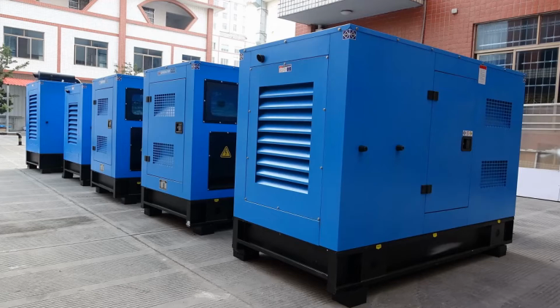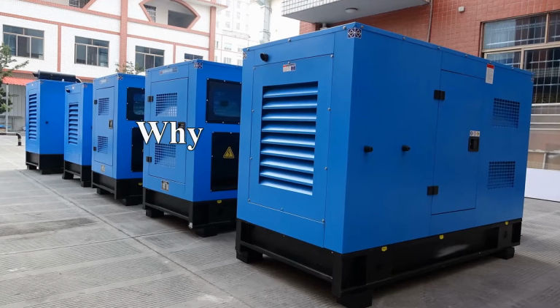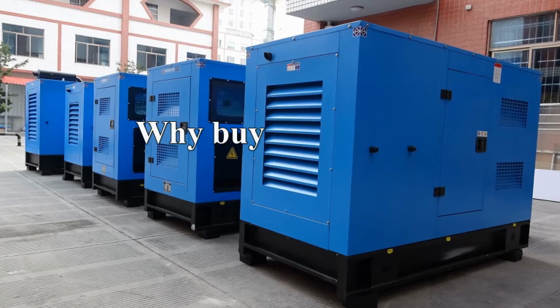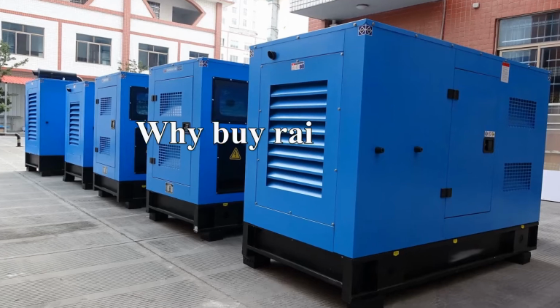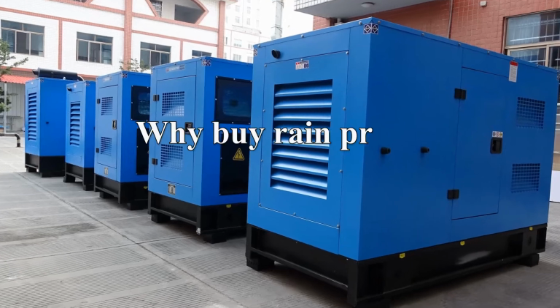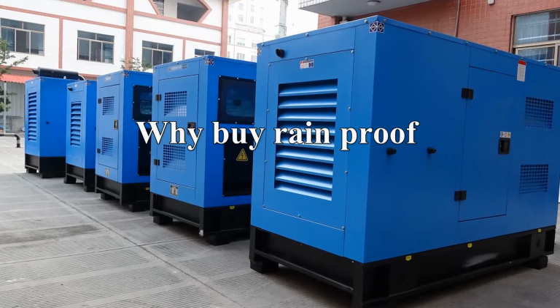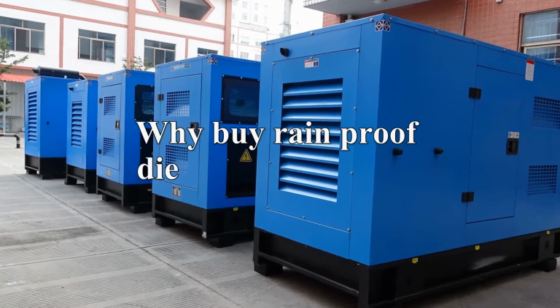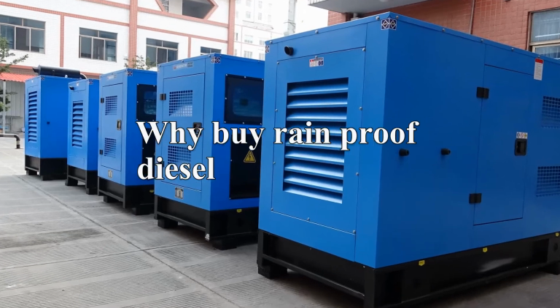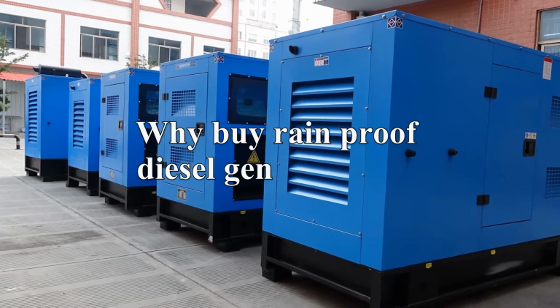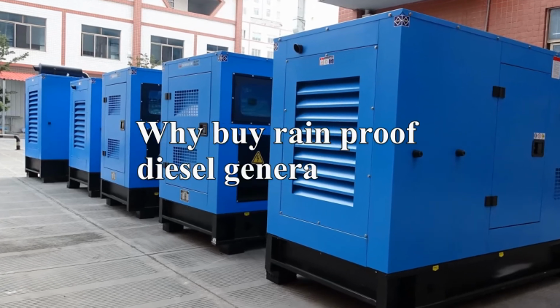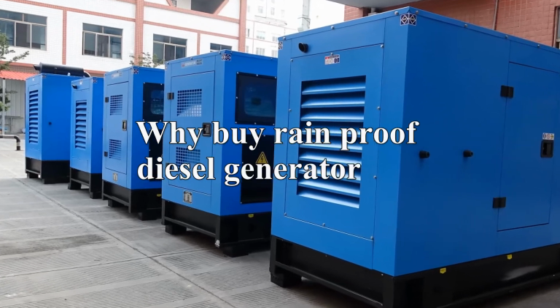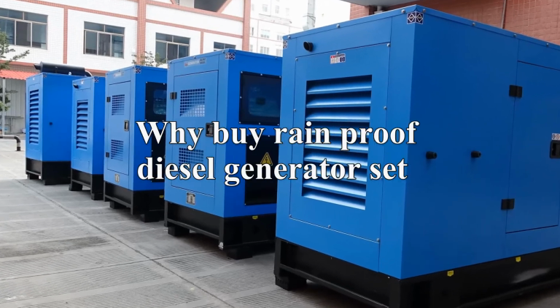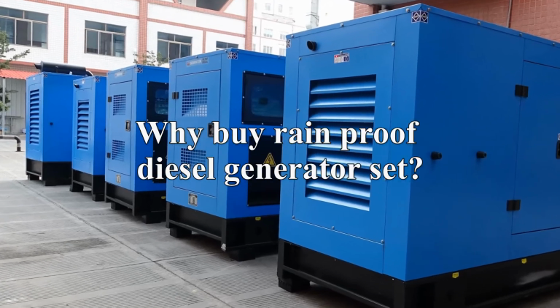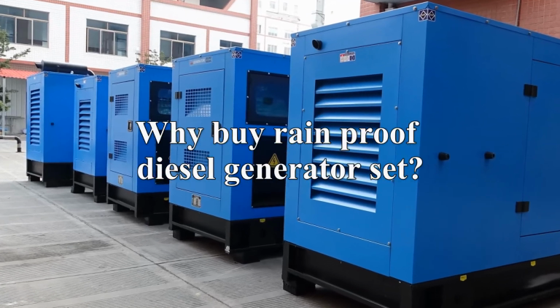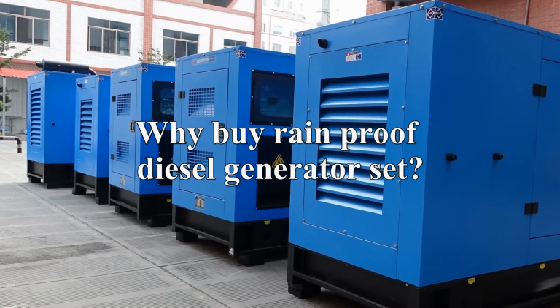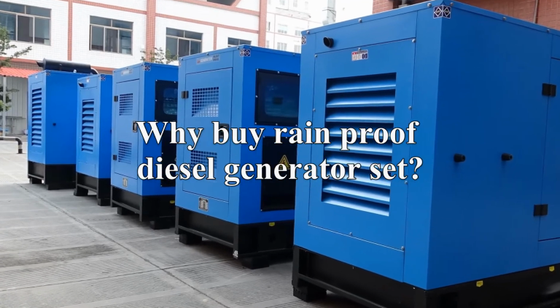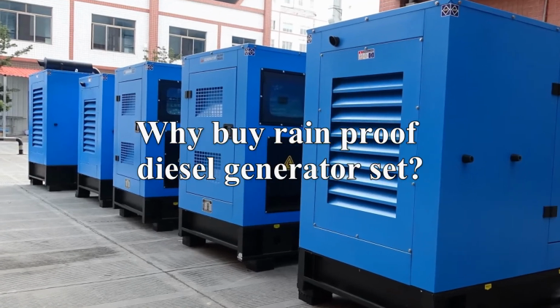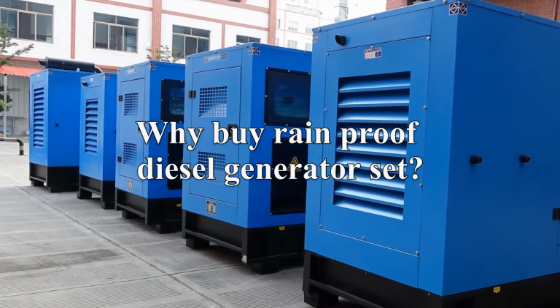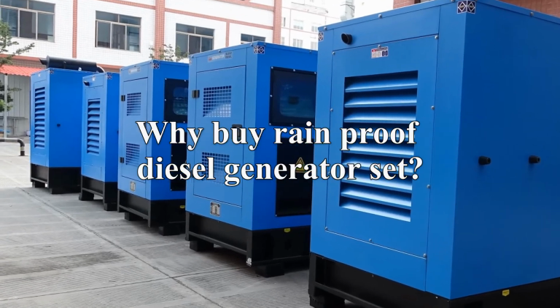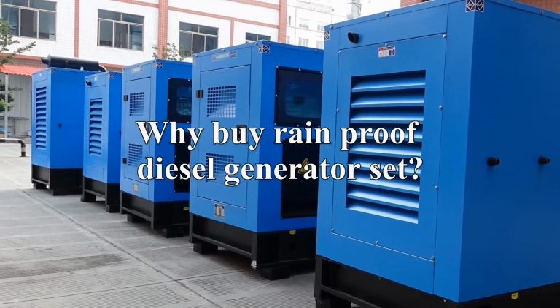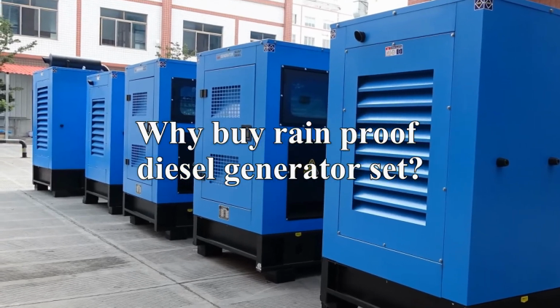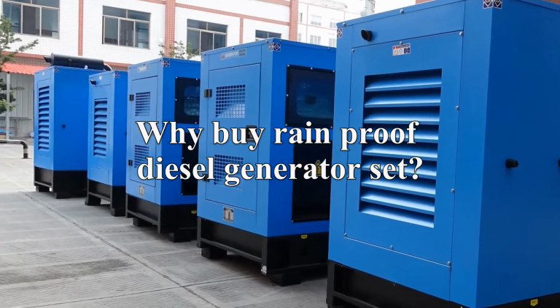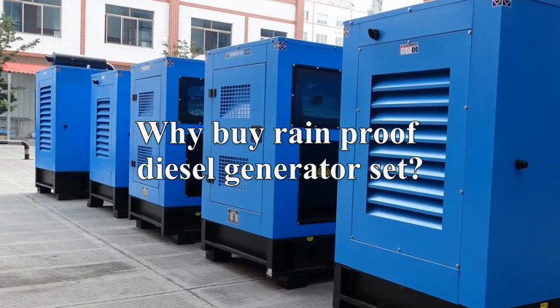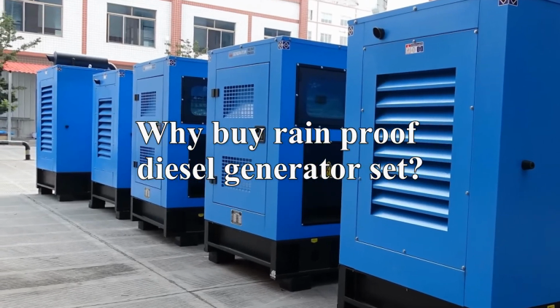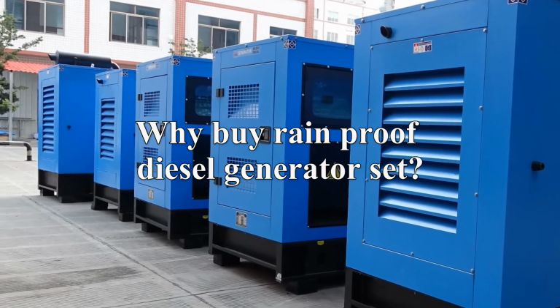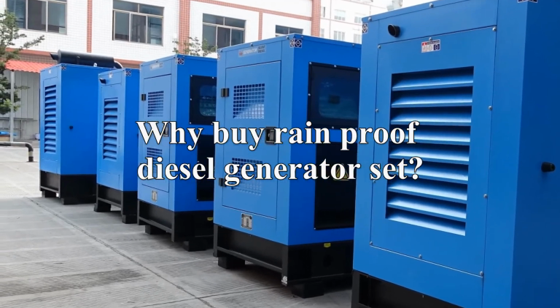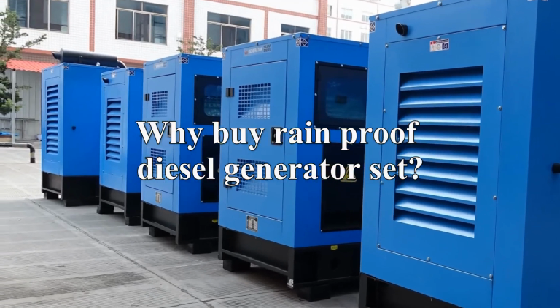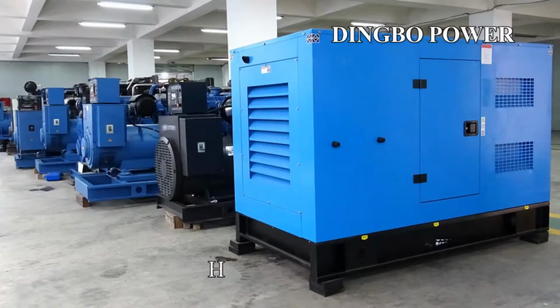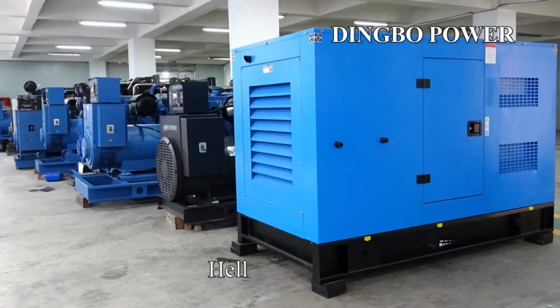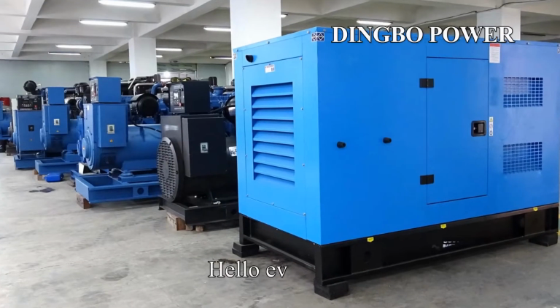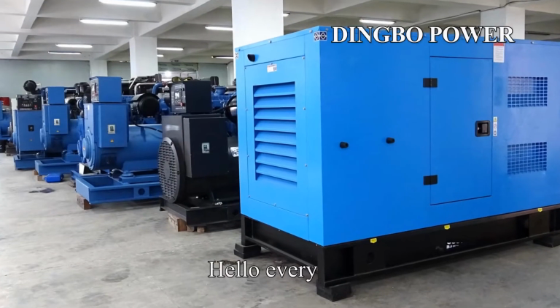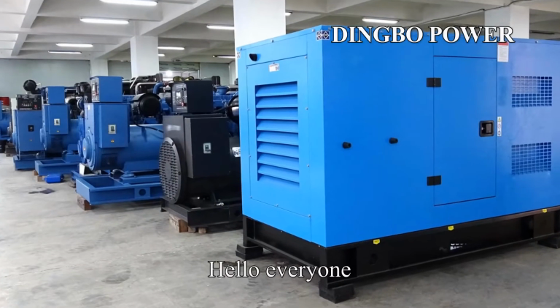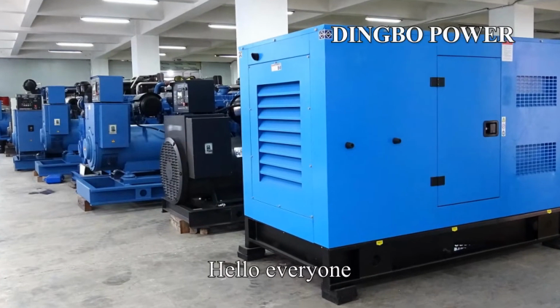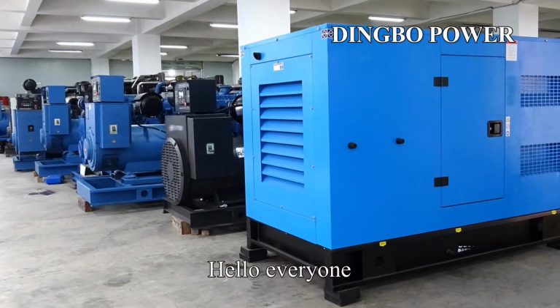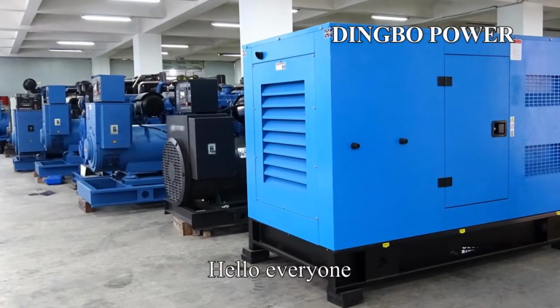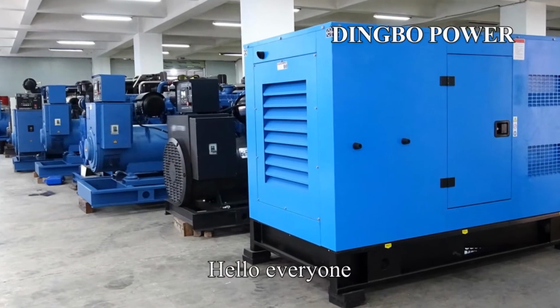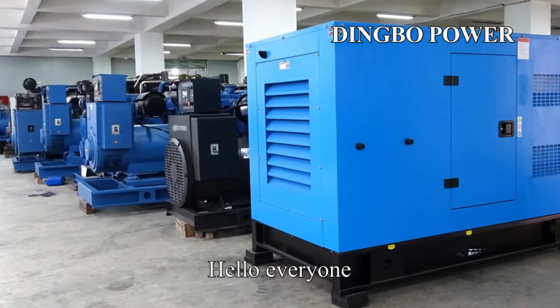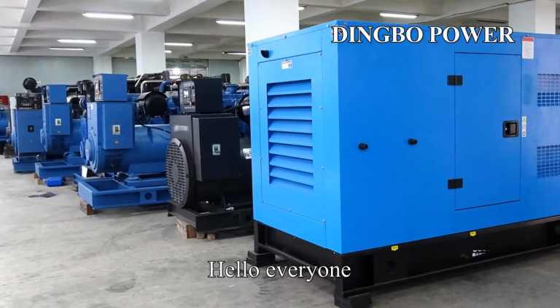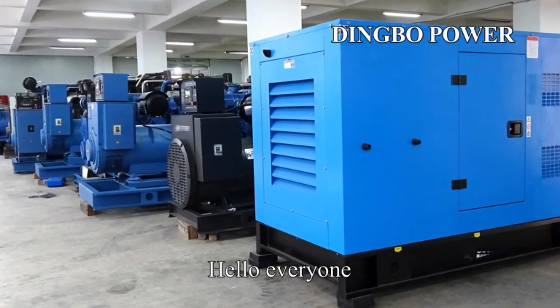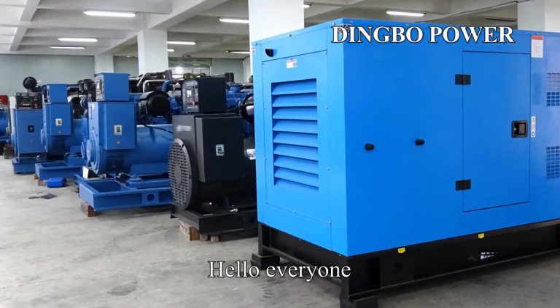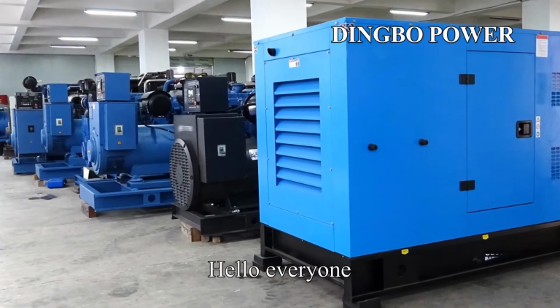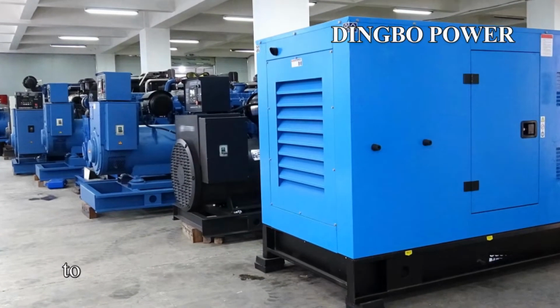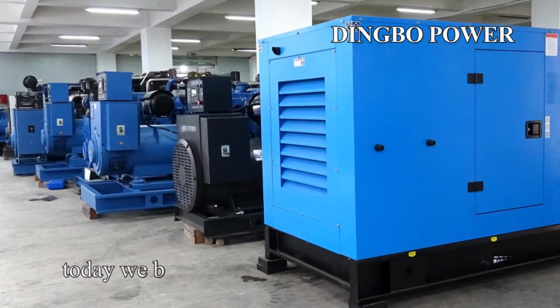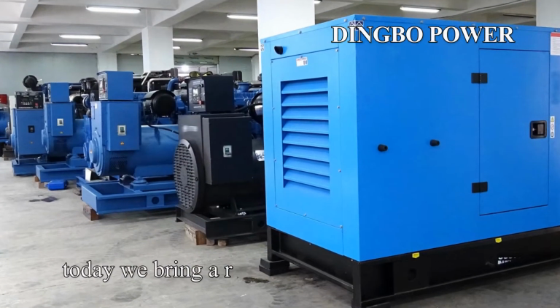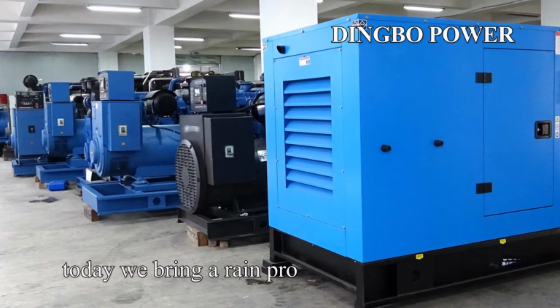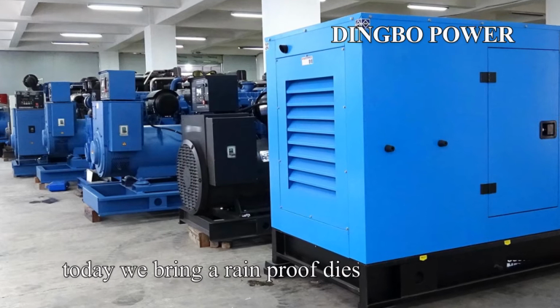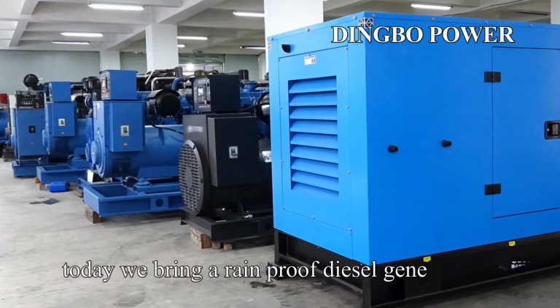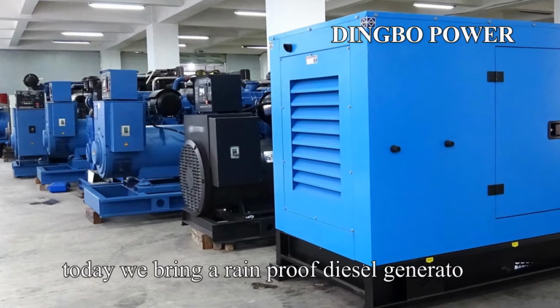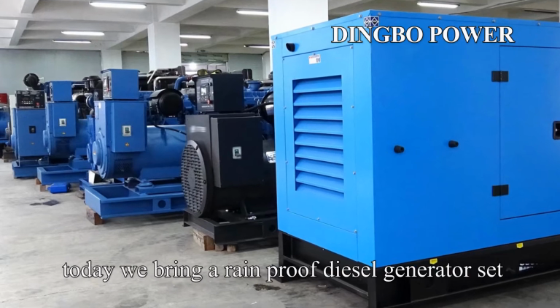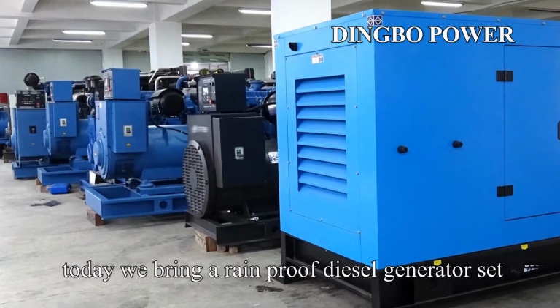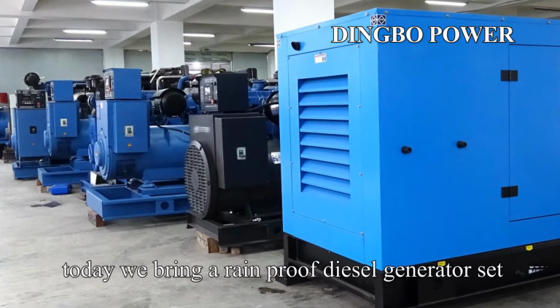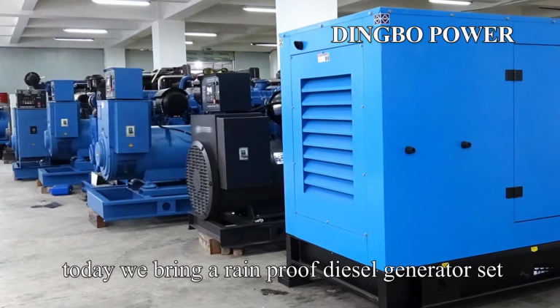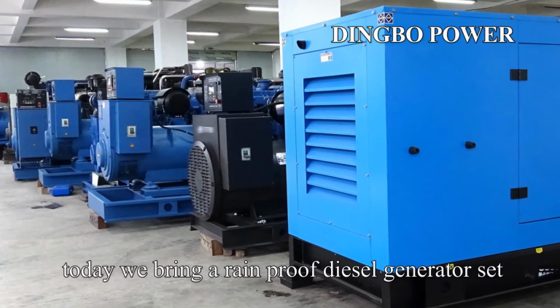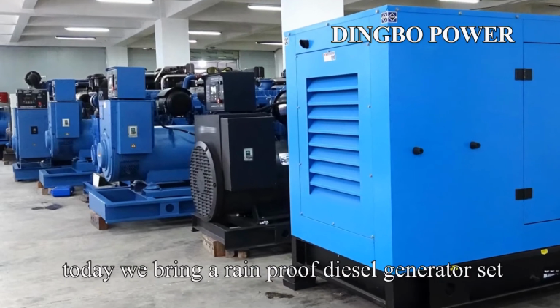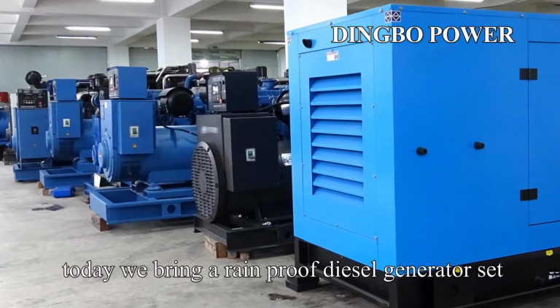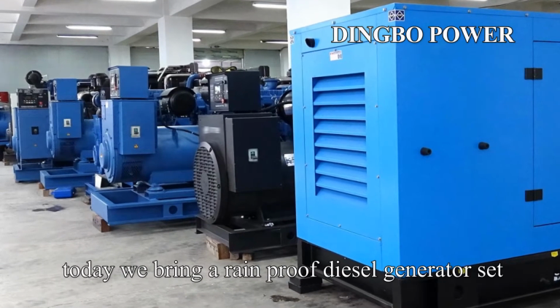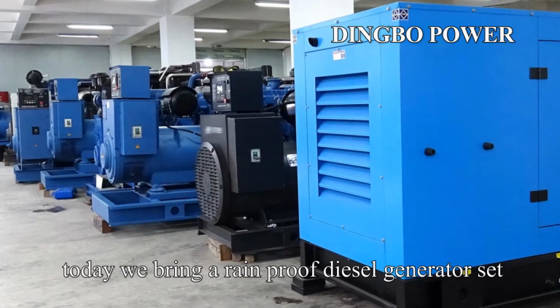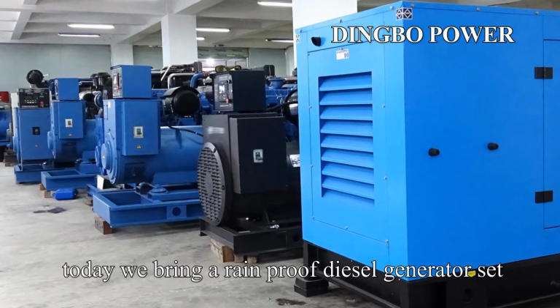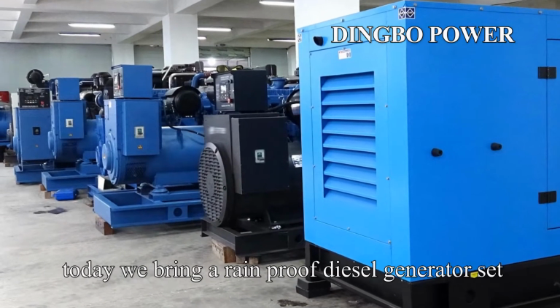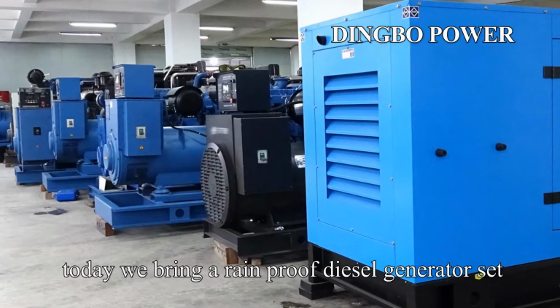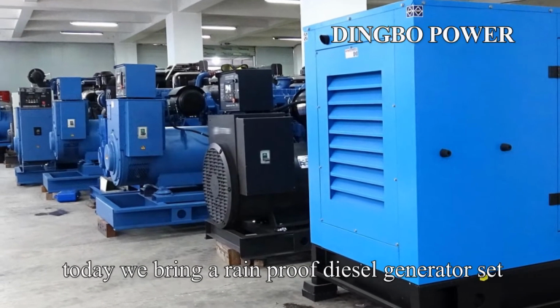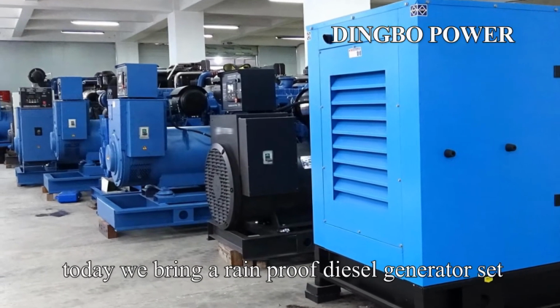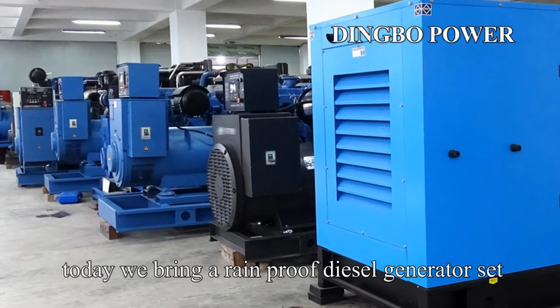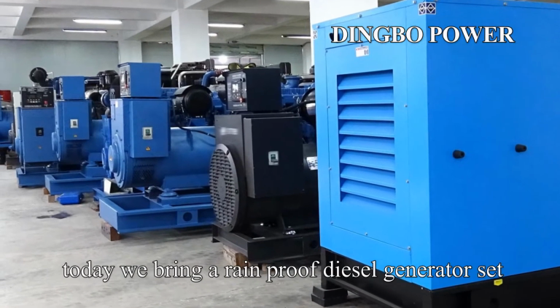Why buy a rain-proof diesel generator set? Hello everyone, today we bring you a rain-proof diesel generator set.